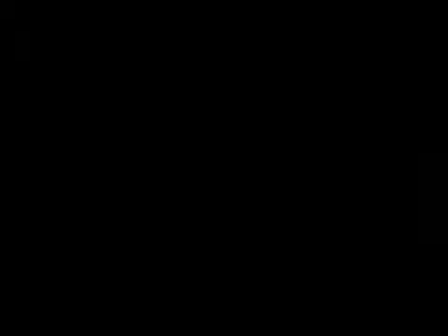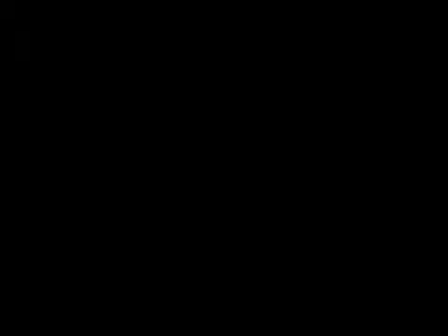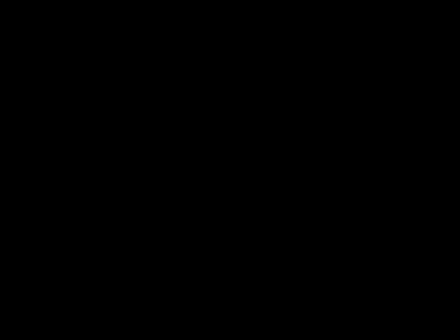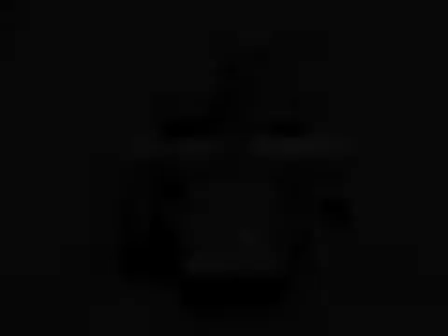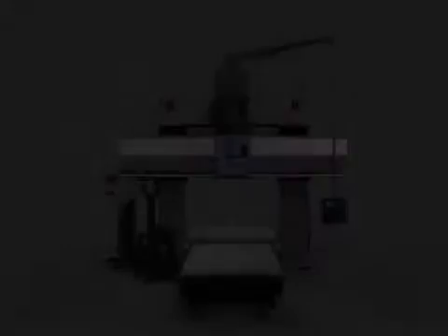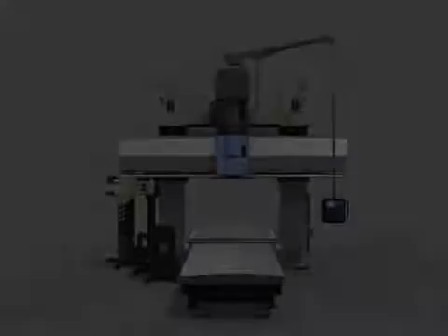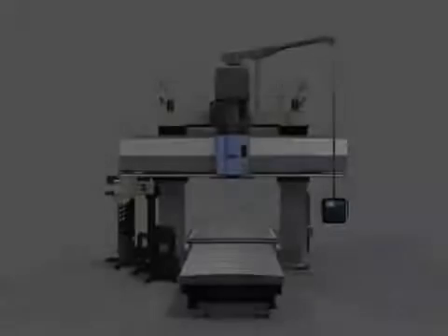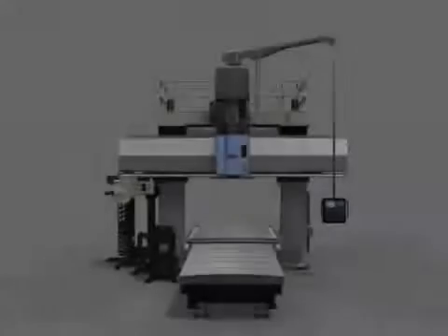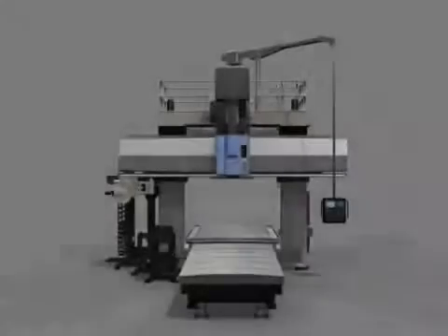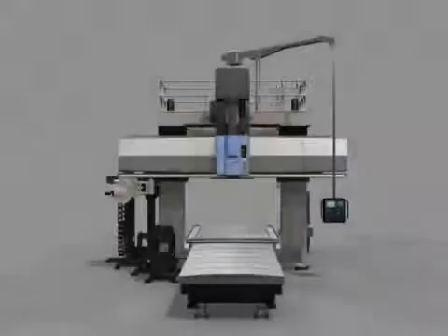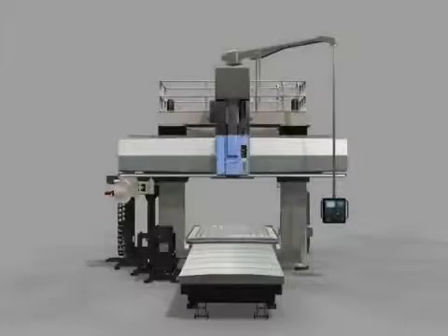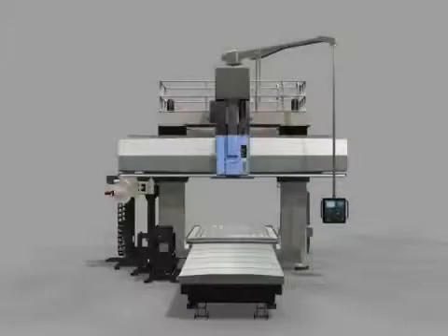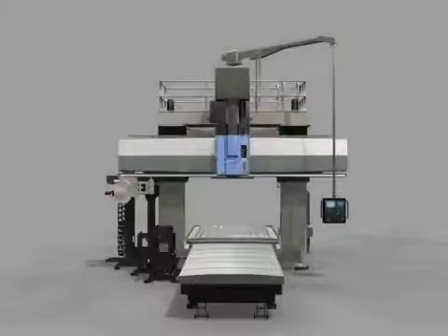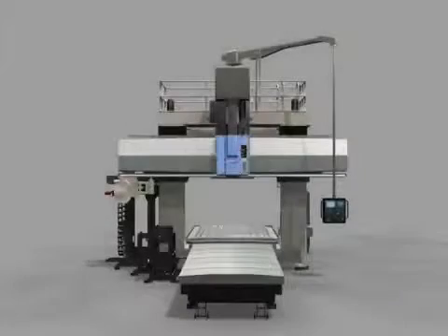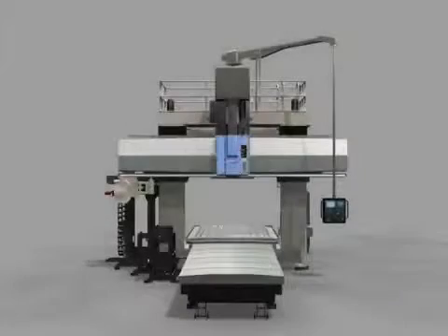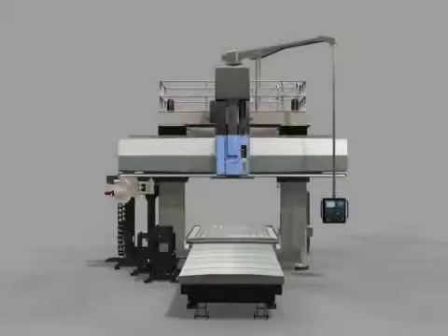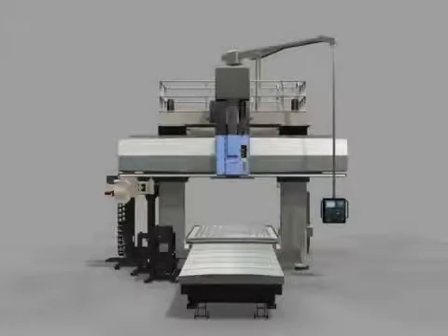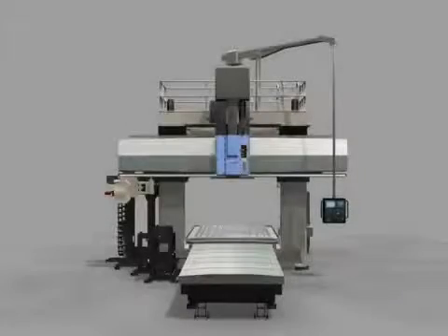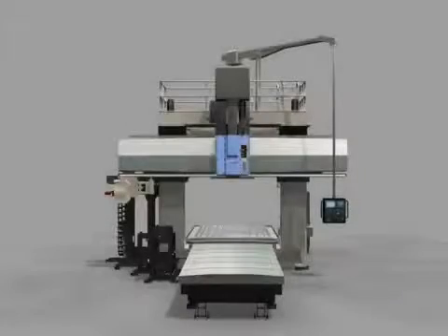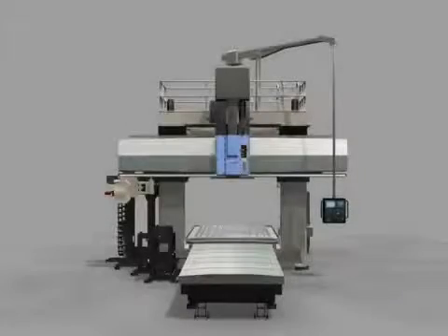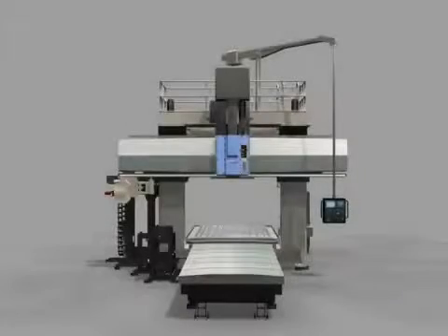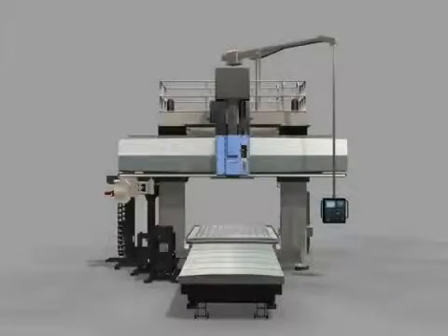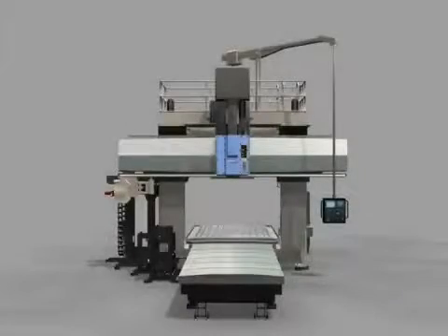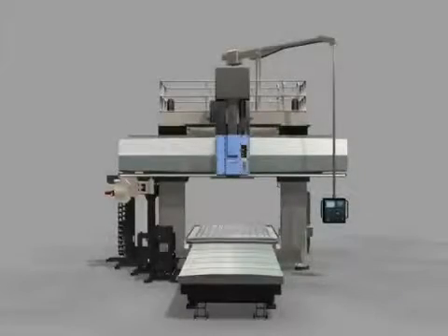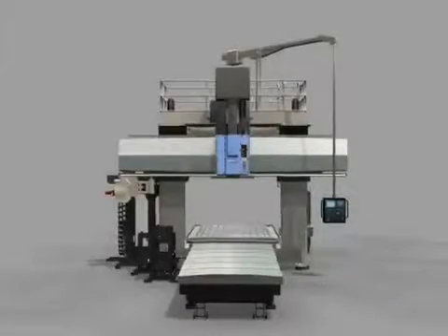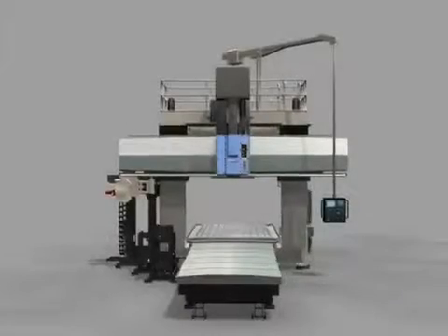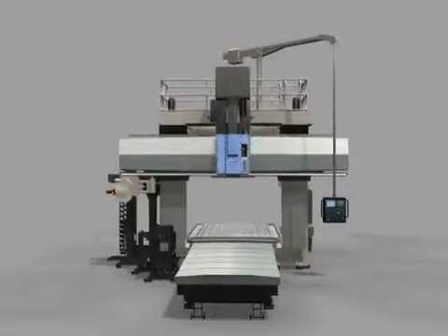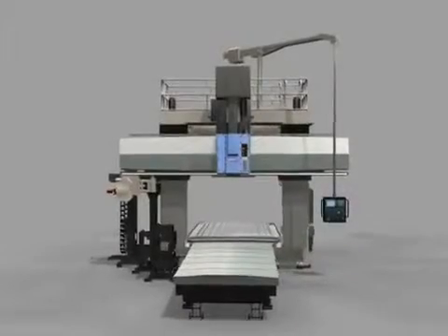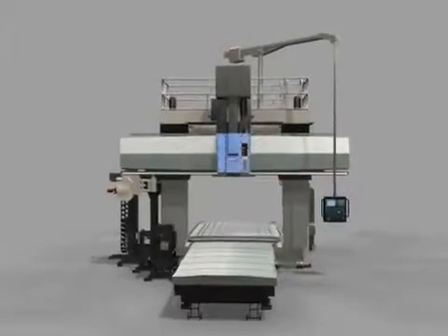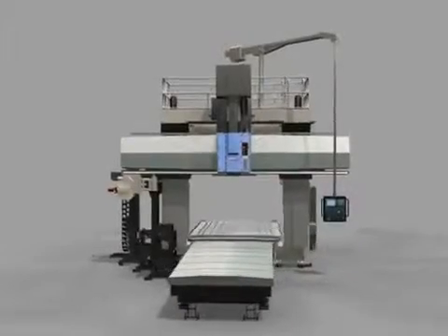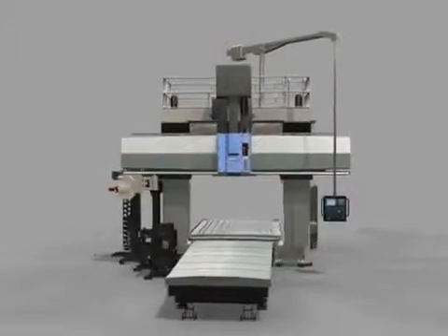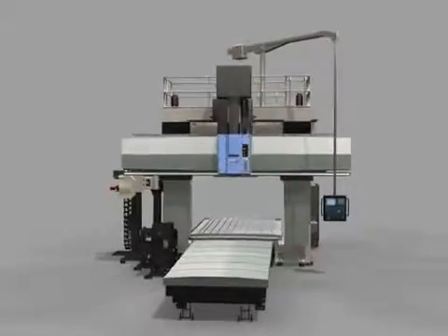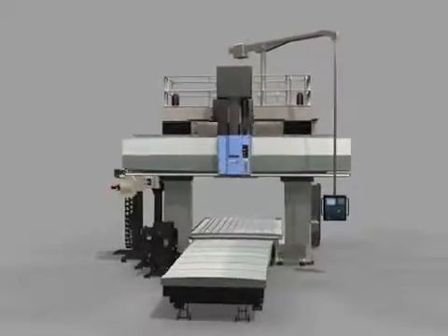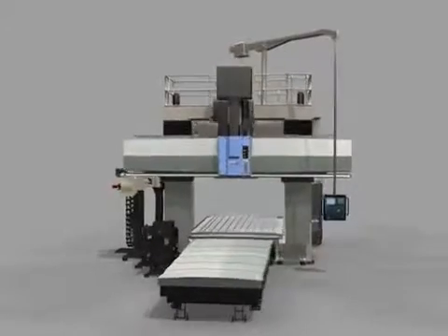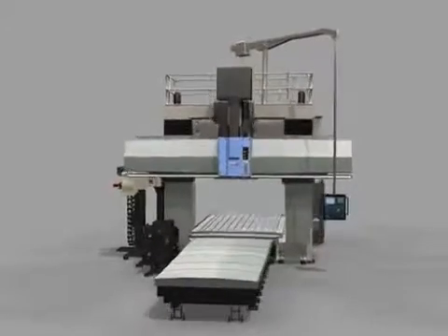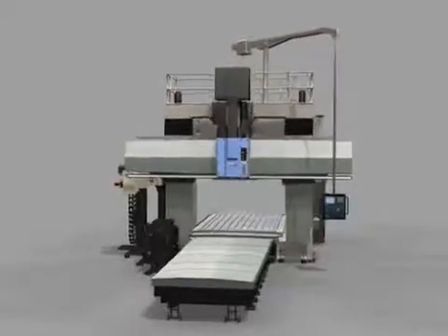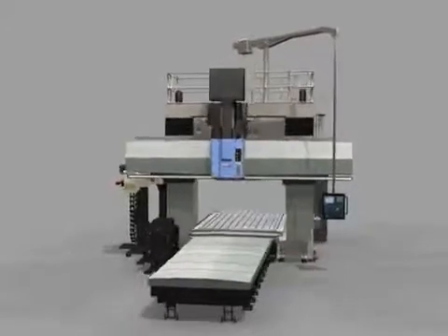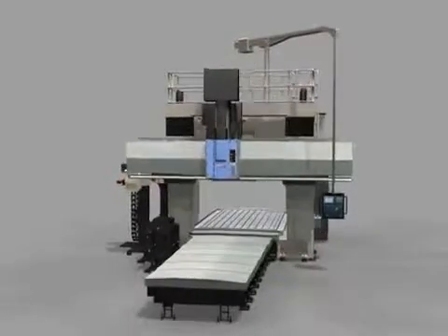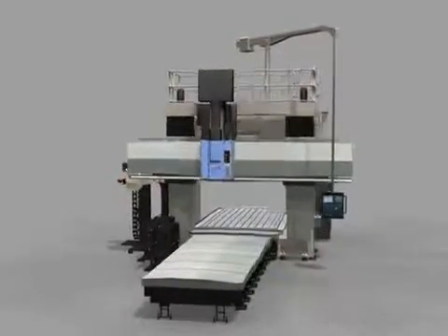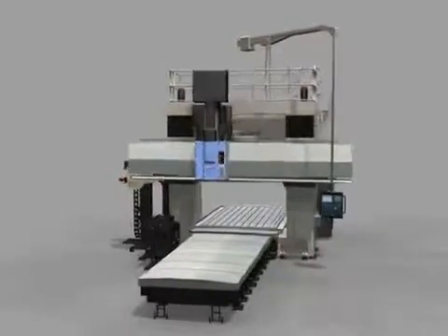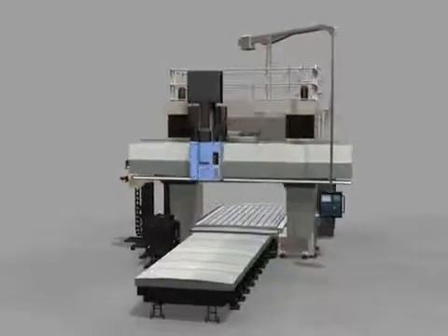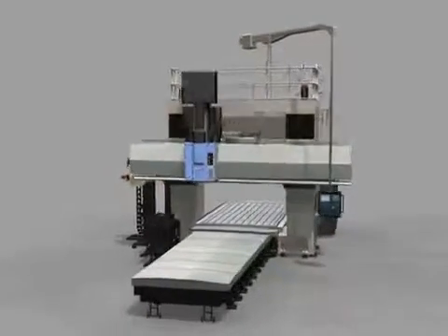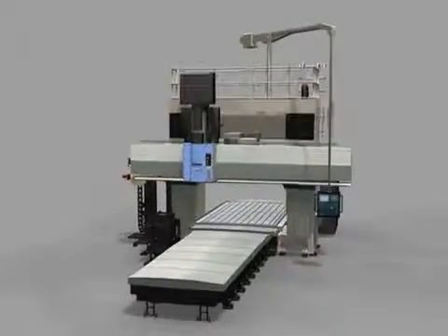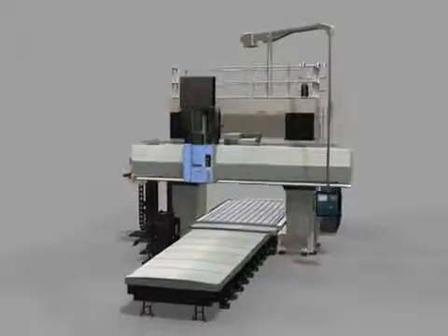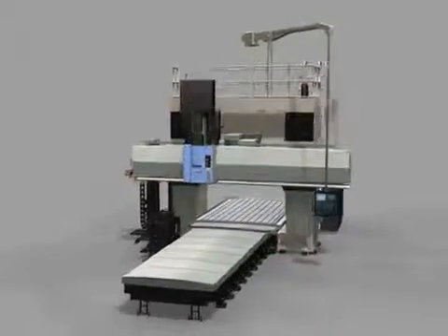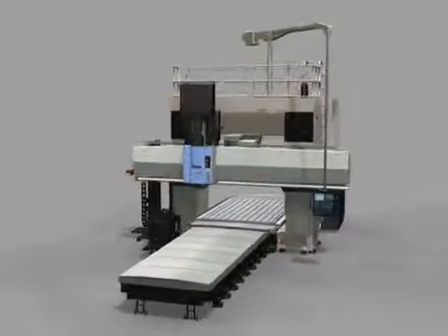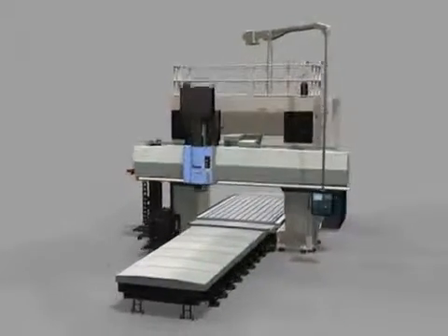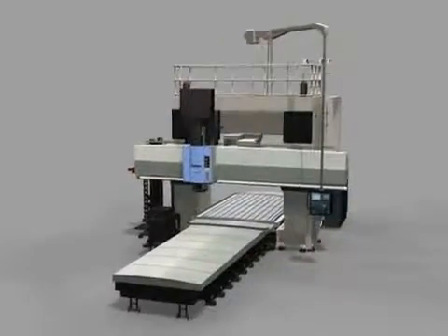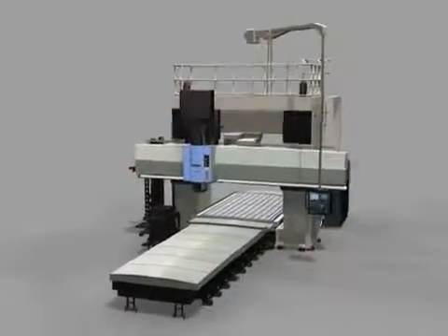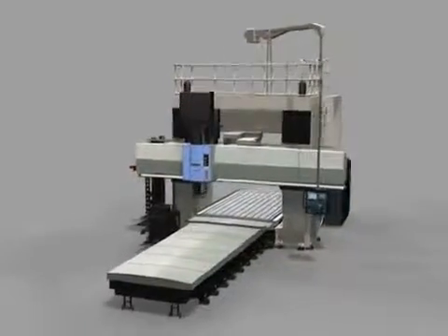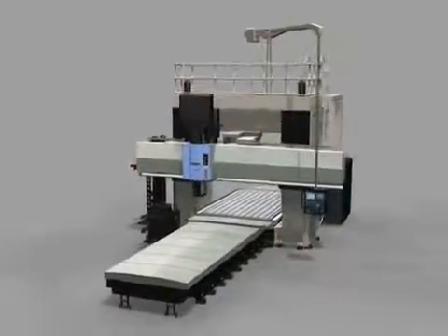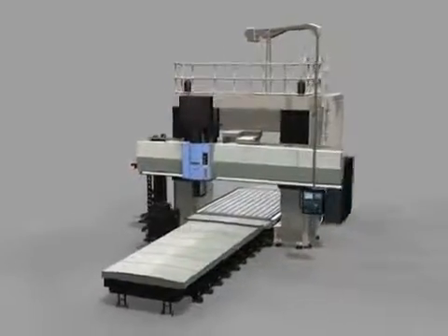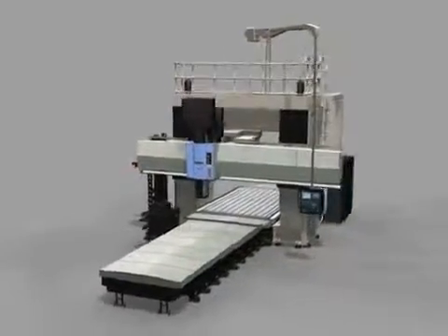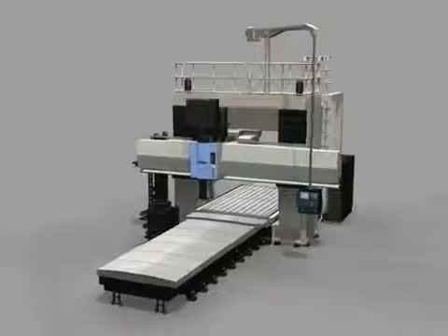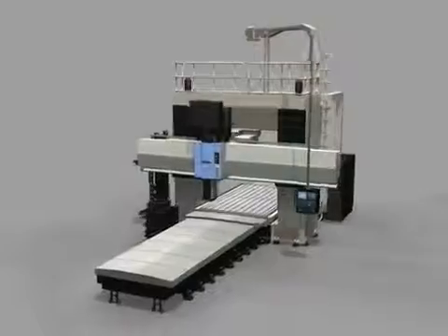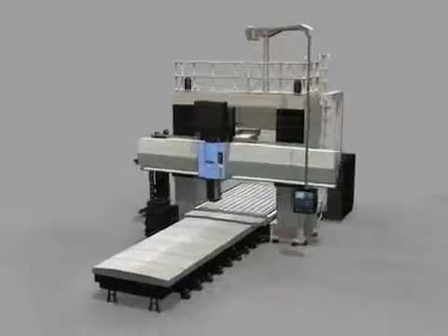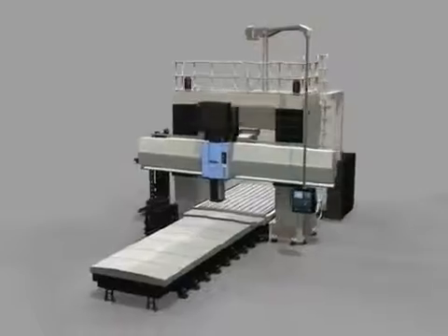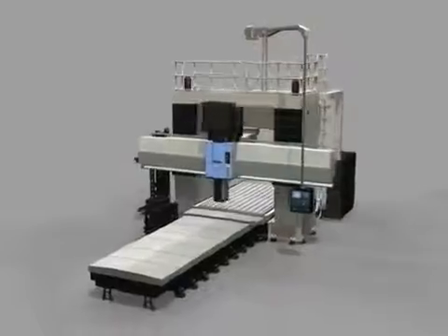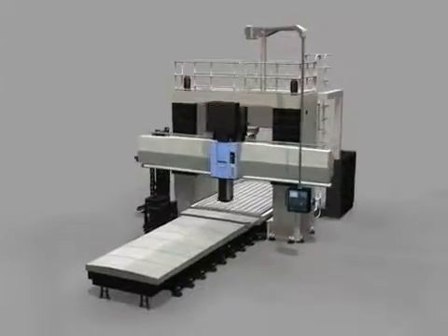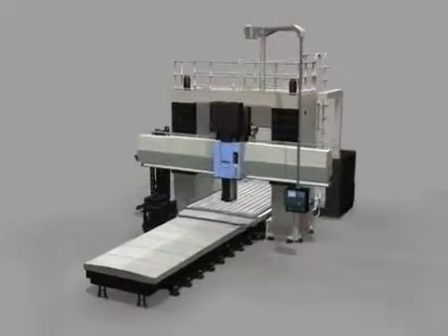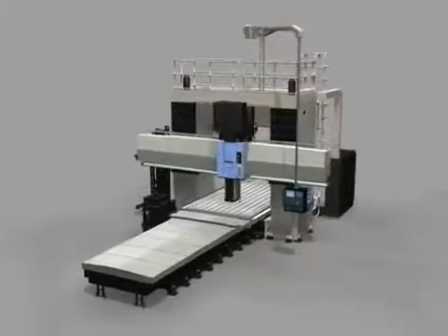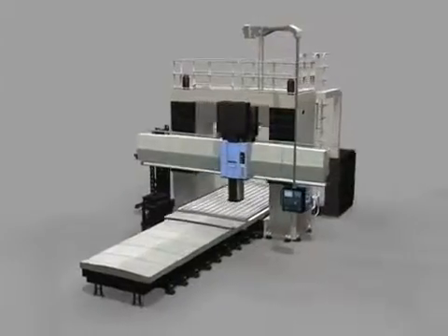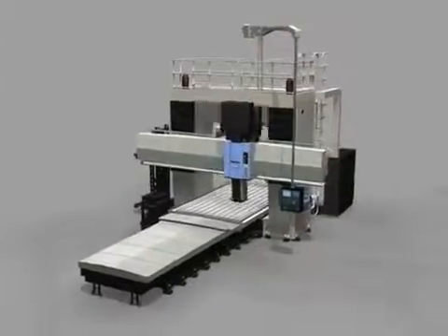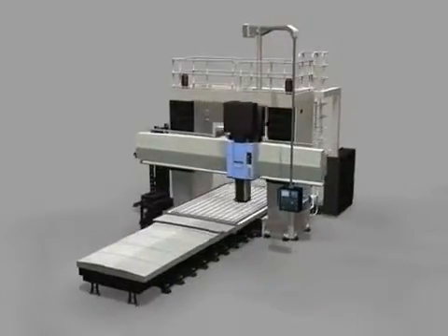The new standard of five-phase double-column machining center, Doosan DCM Series.